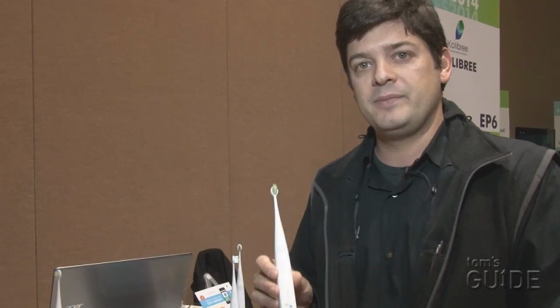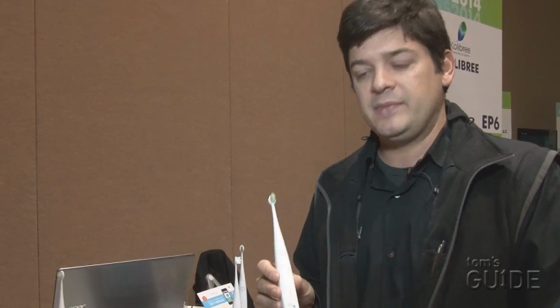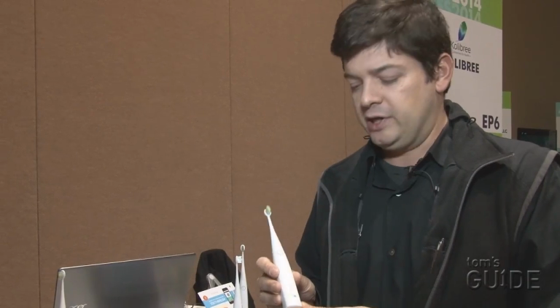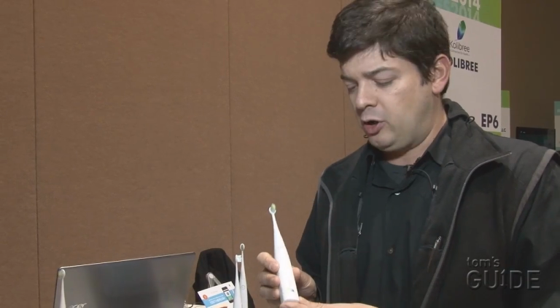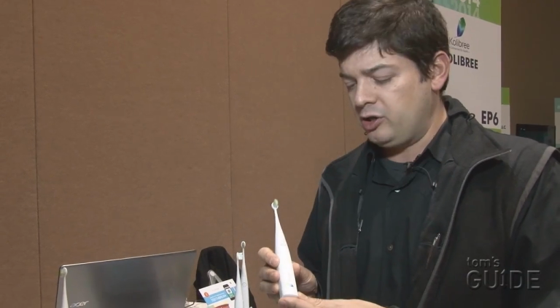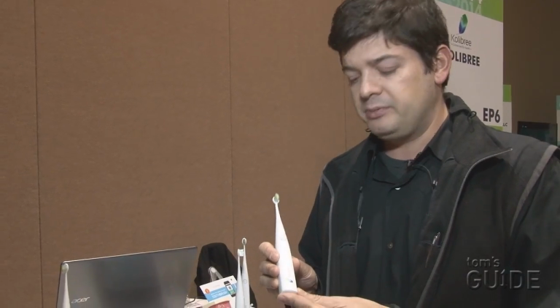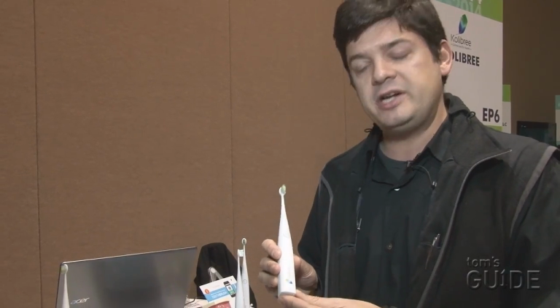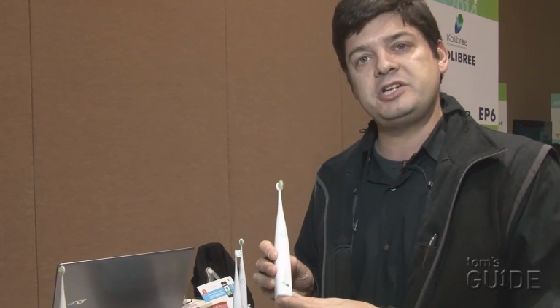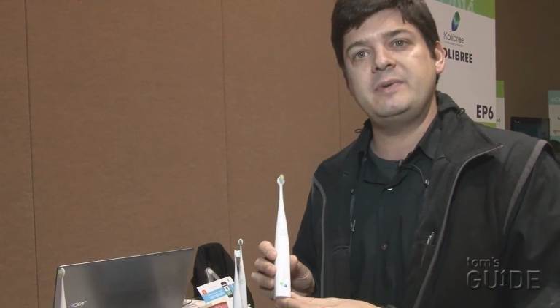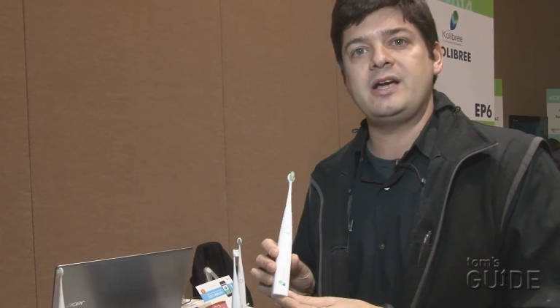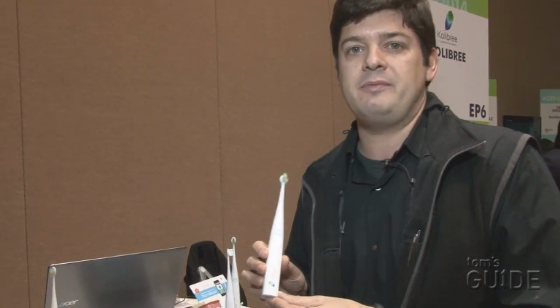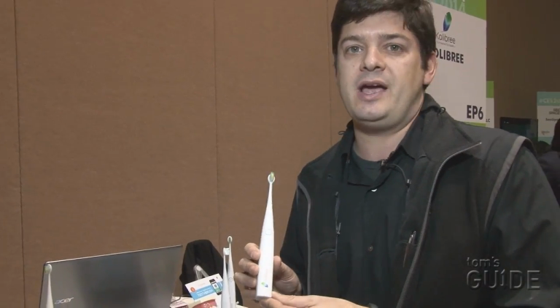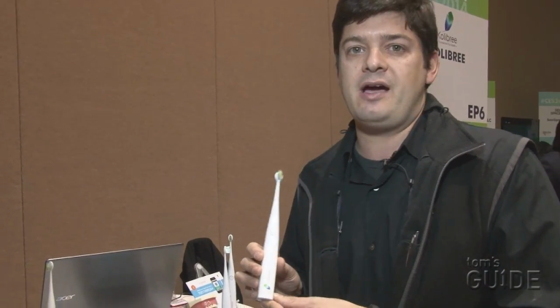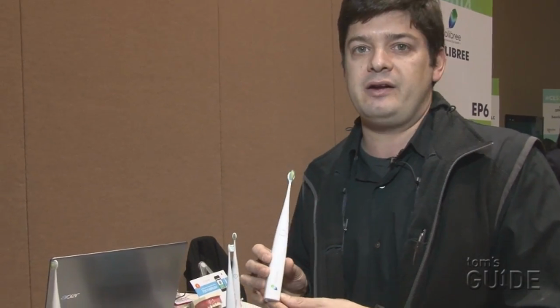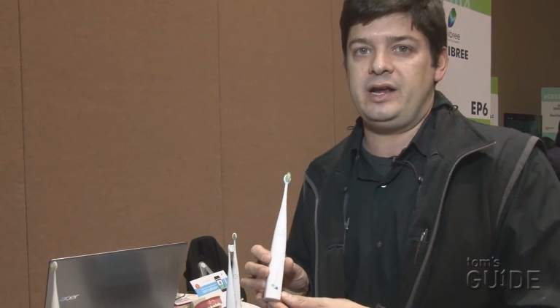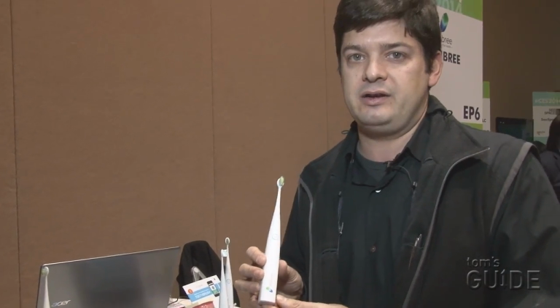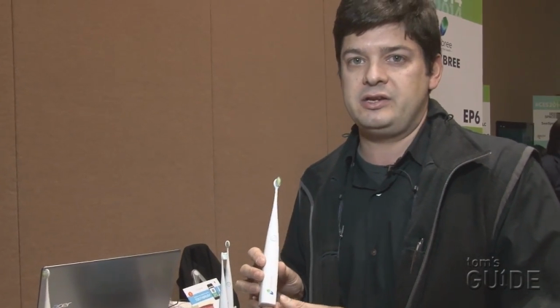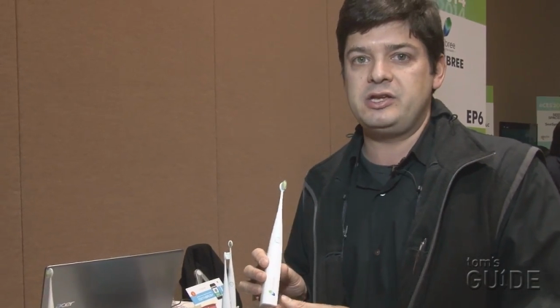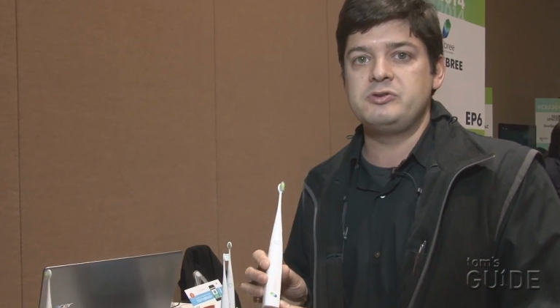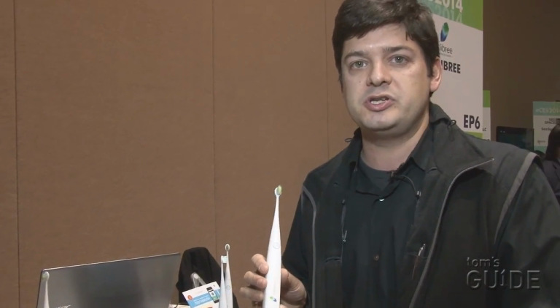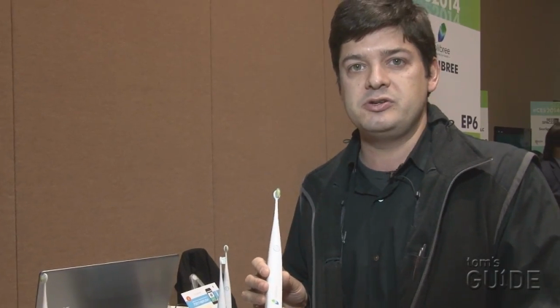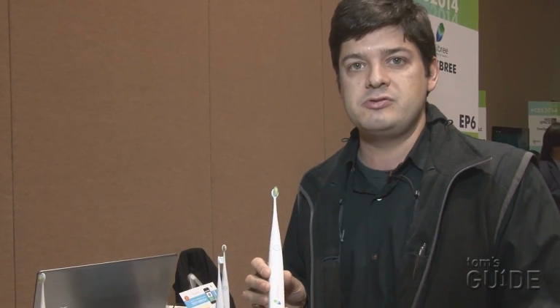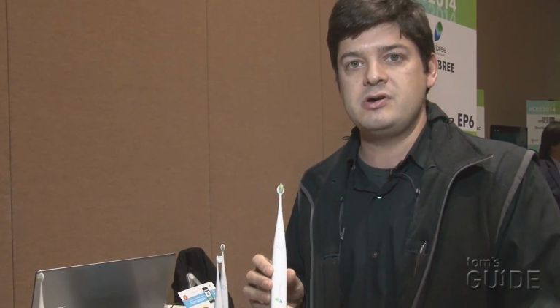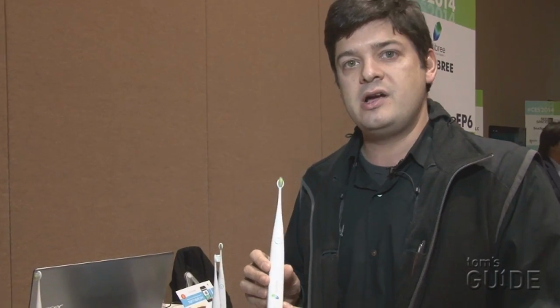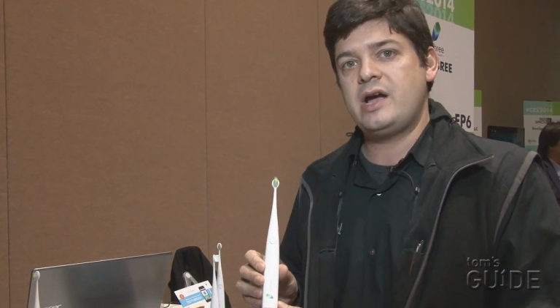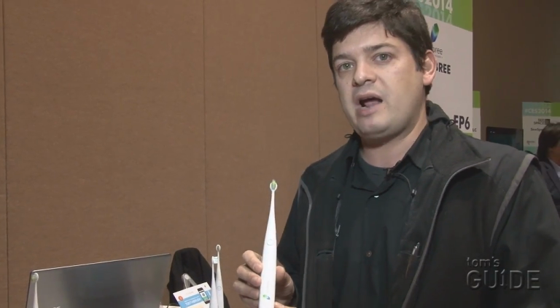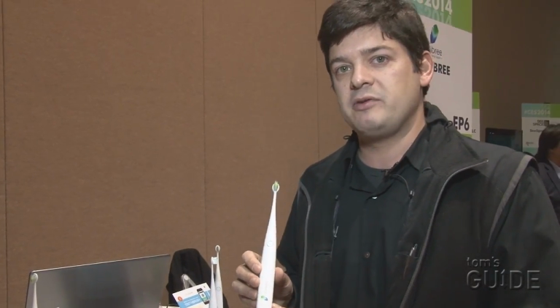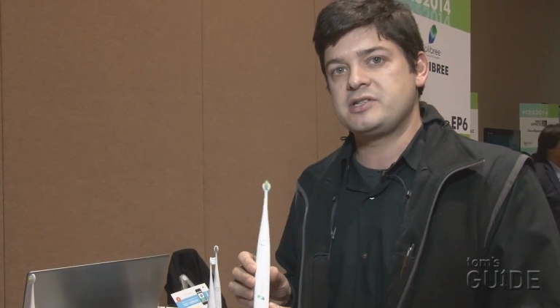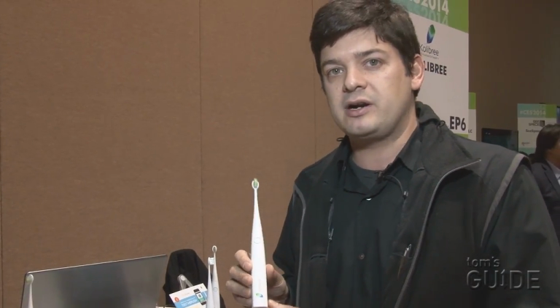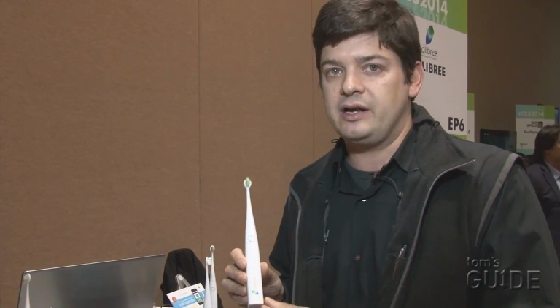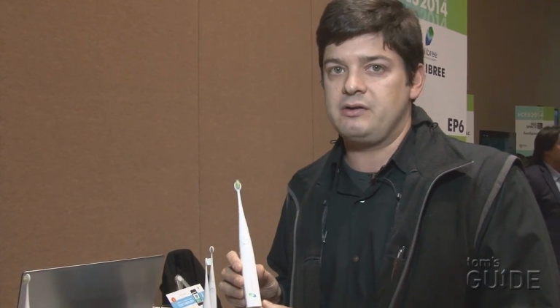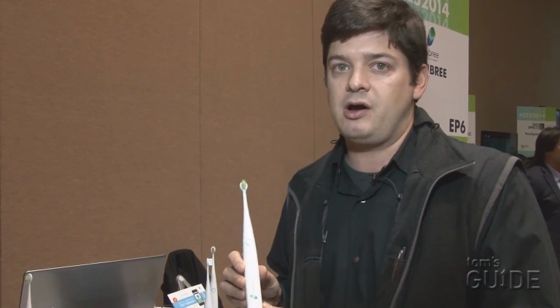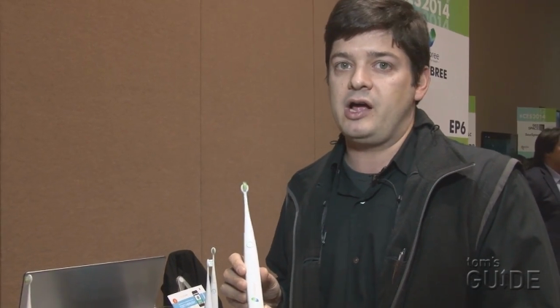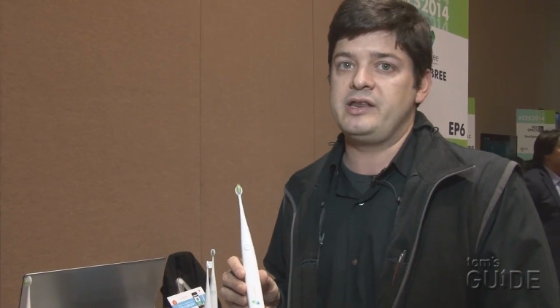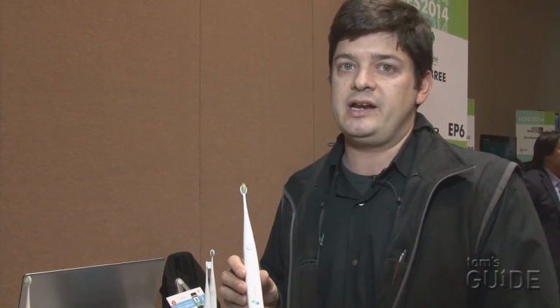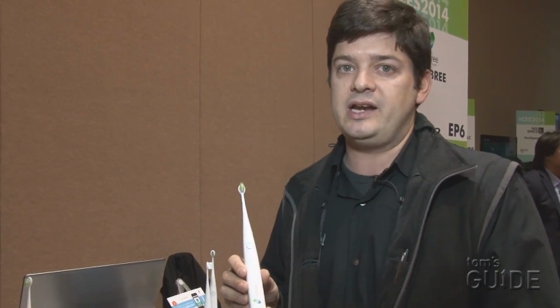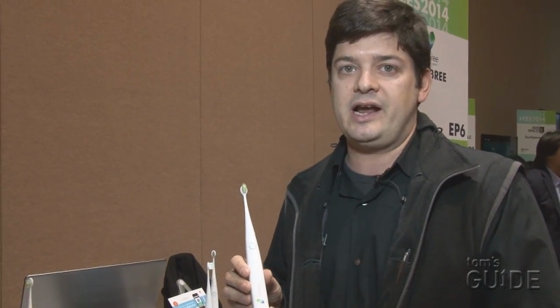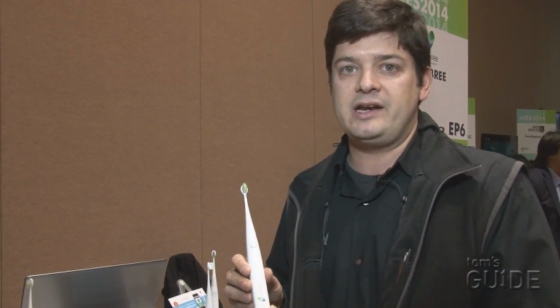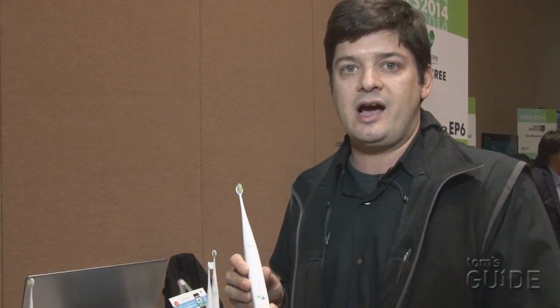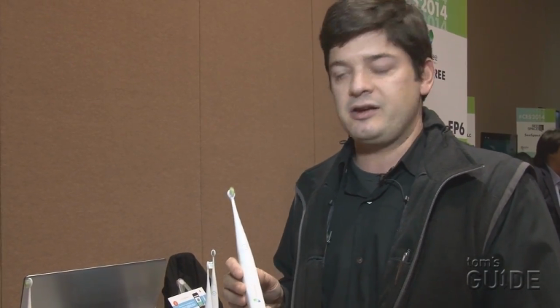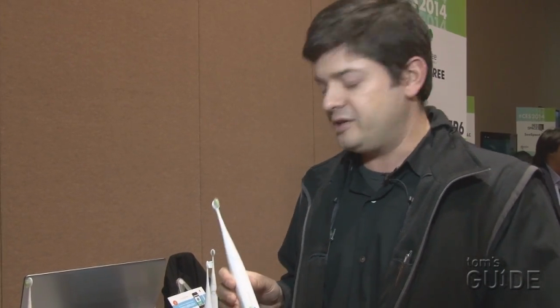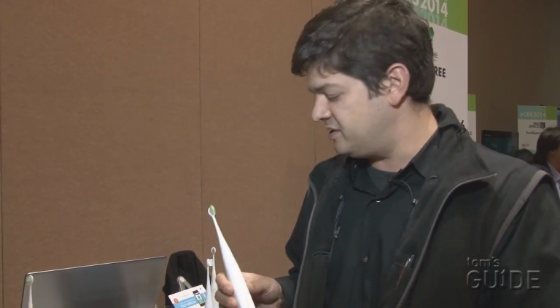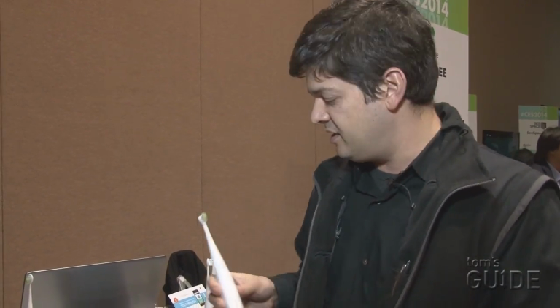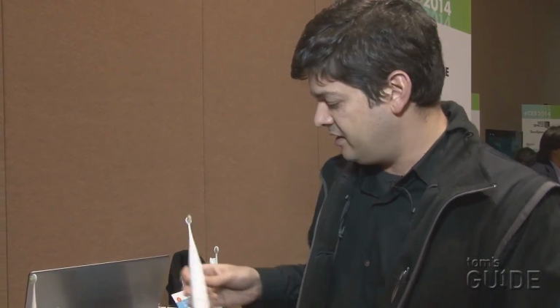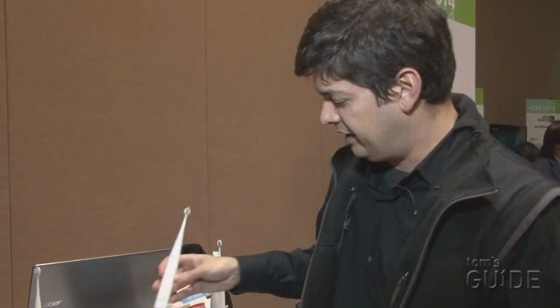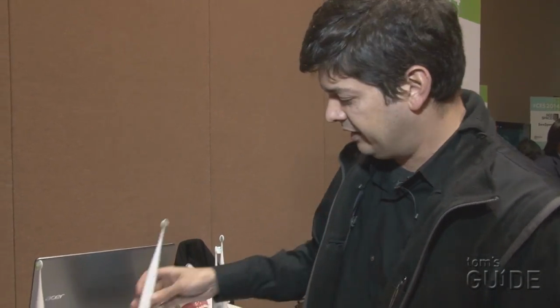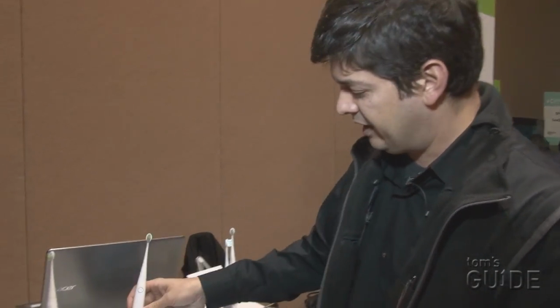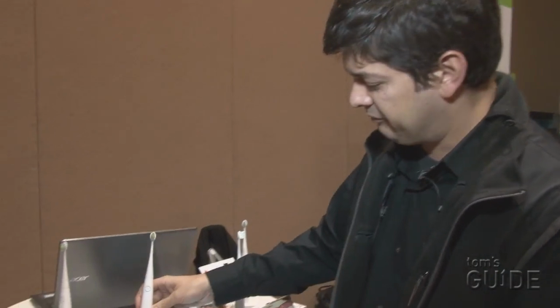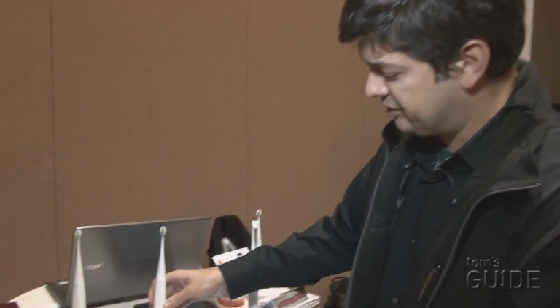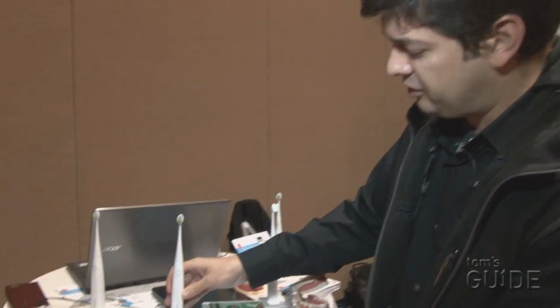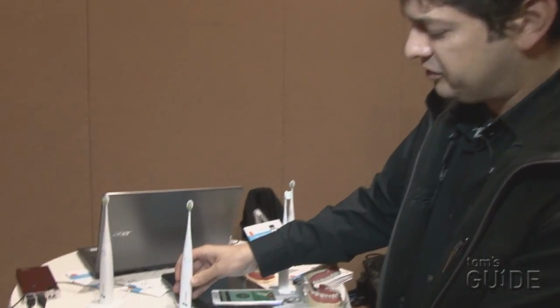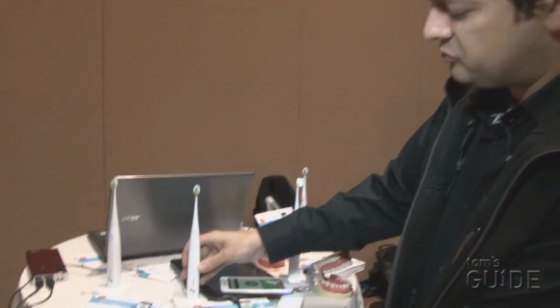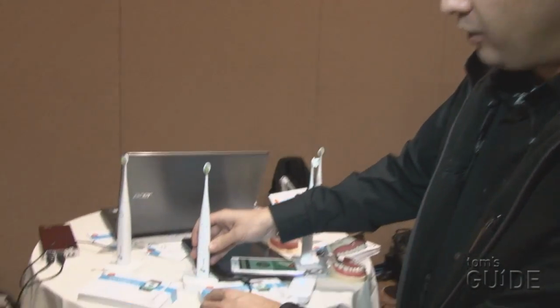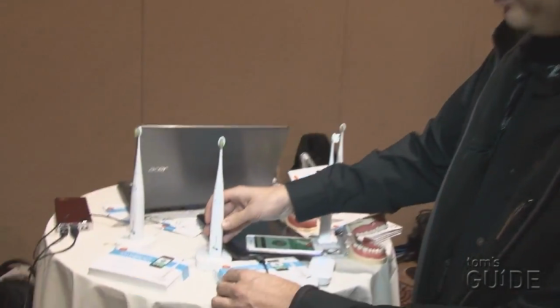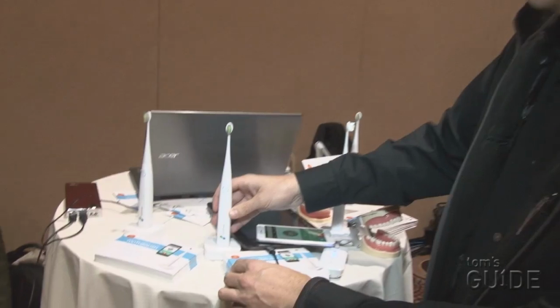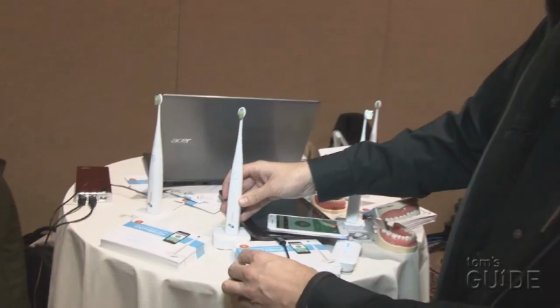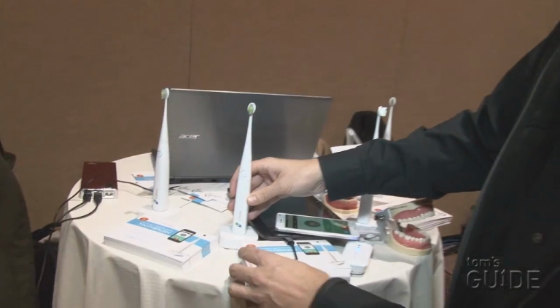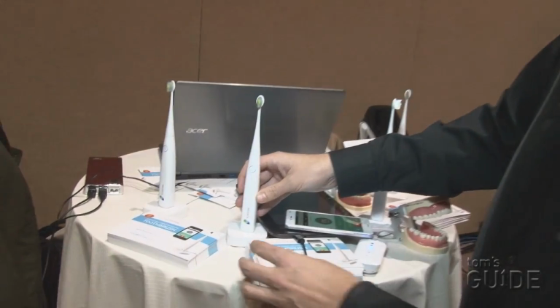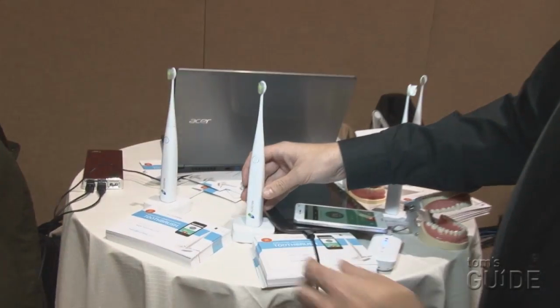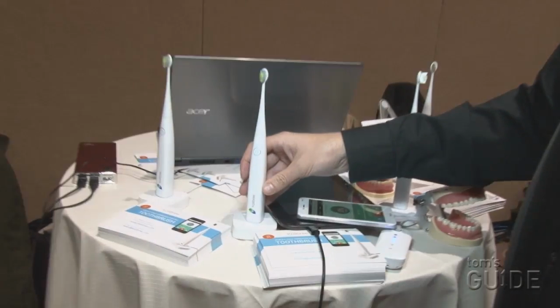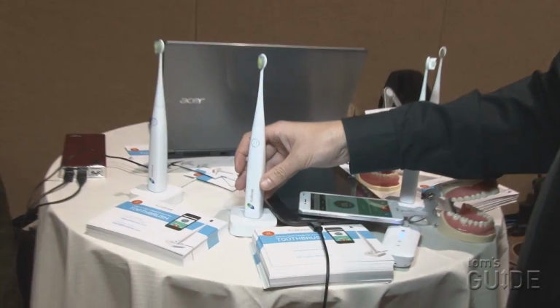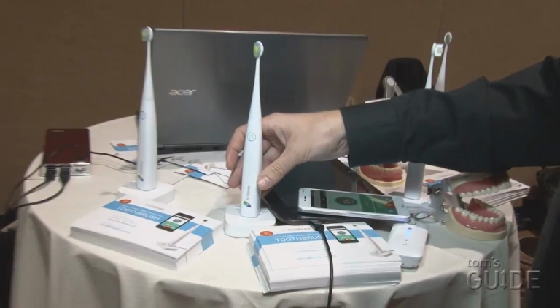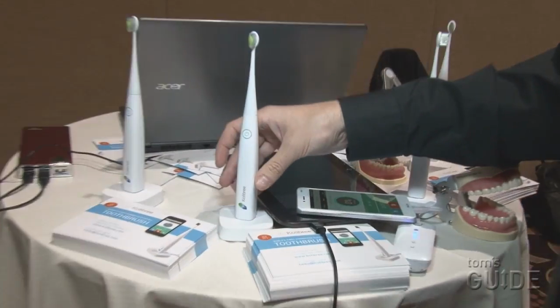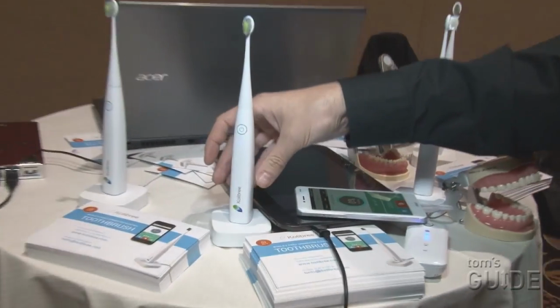The Colabri should be coming out in Q2, and it will start at $99. It recharges wirelessly, as you can see.